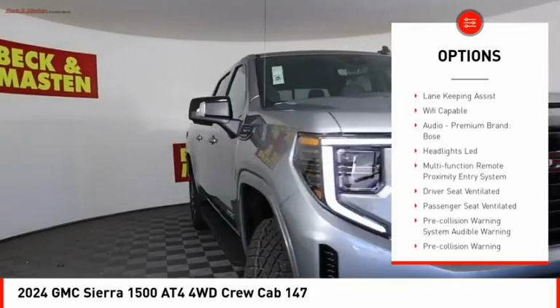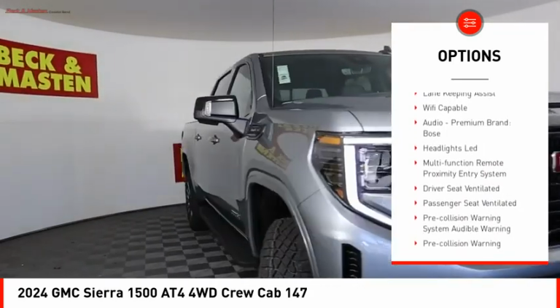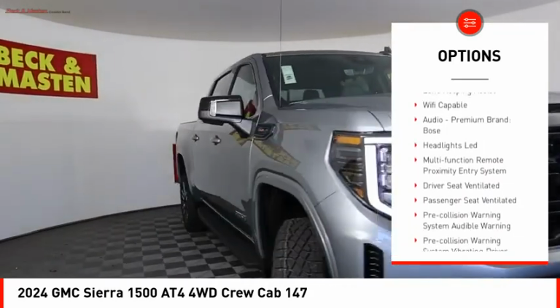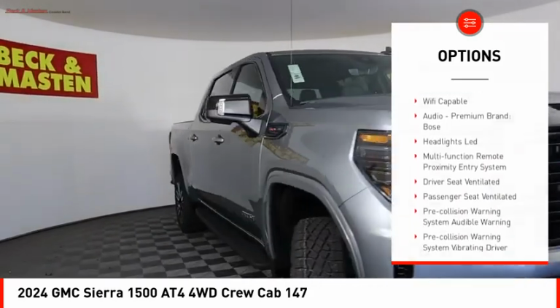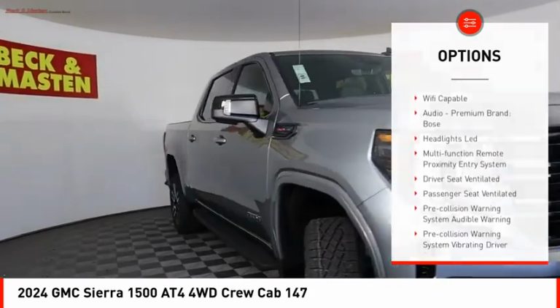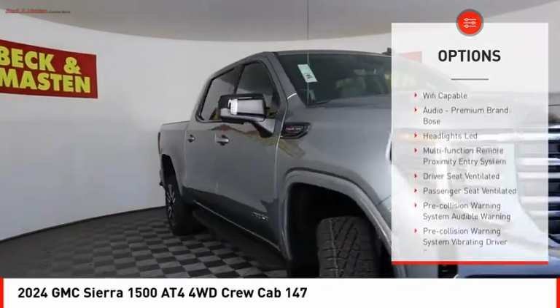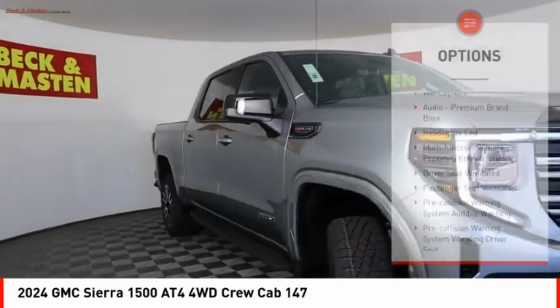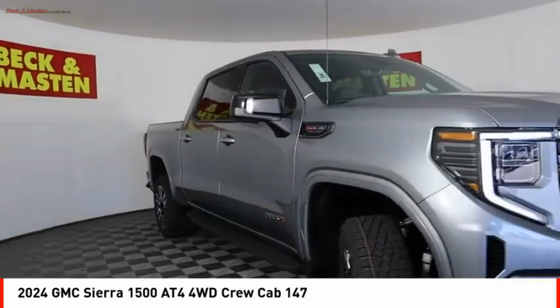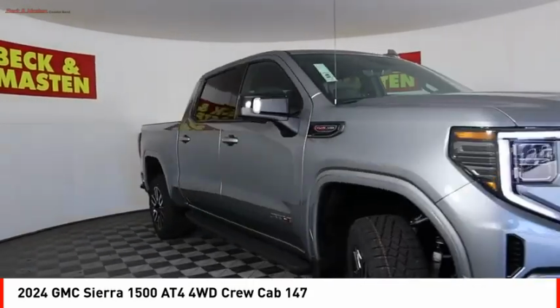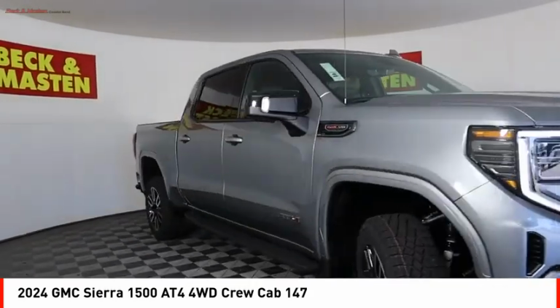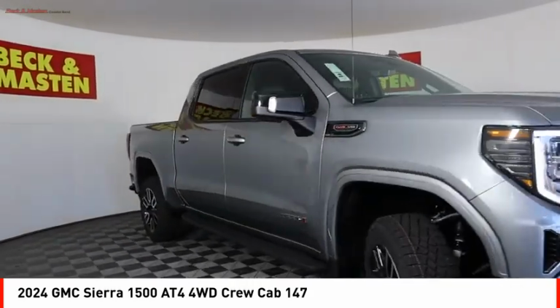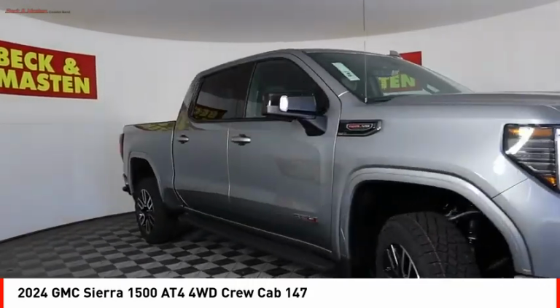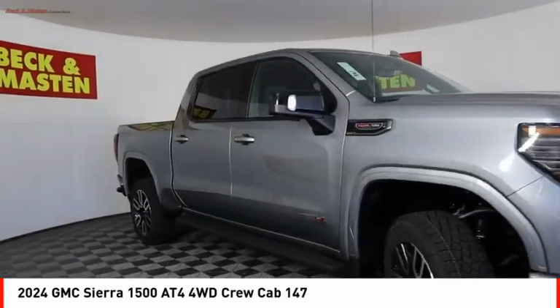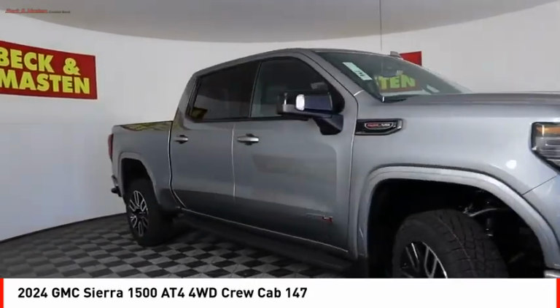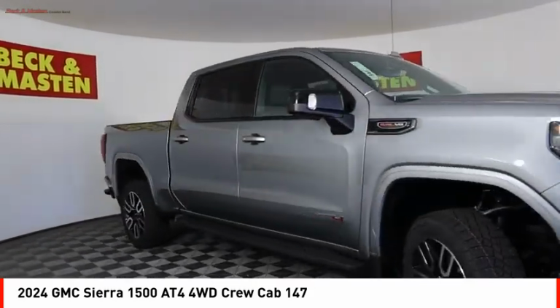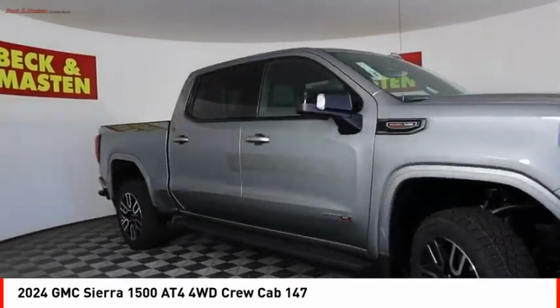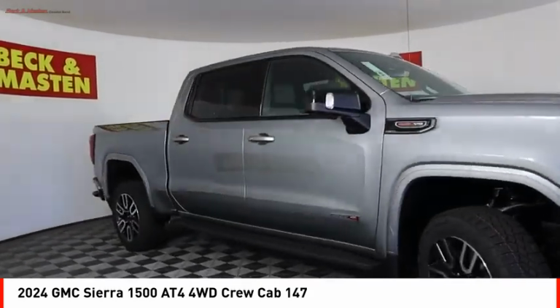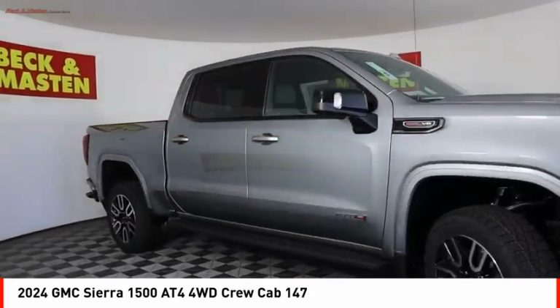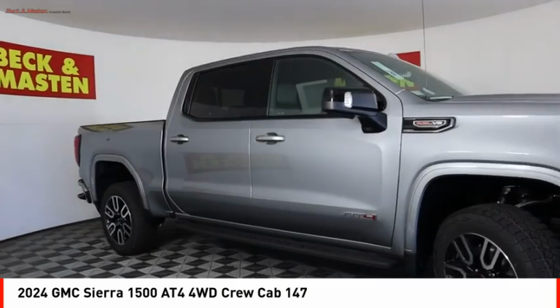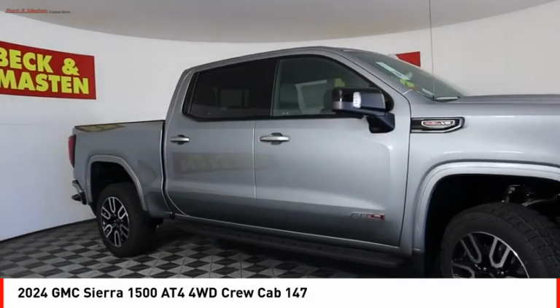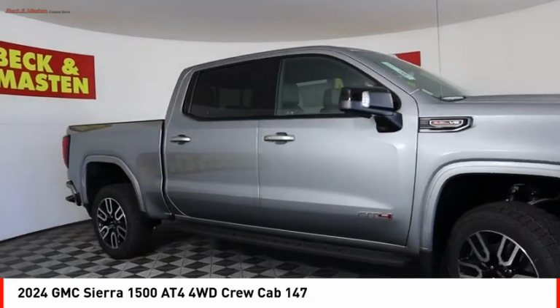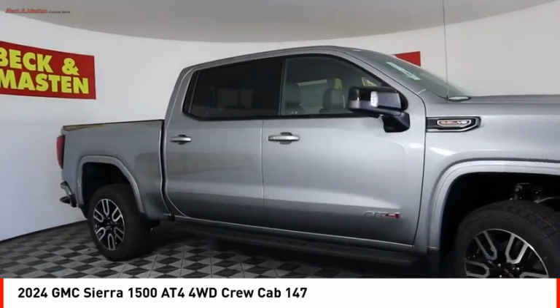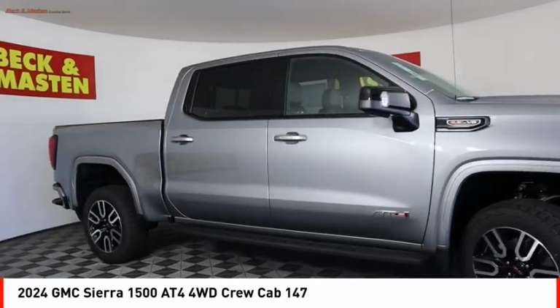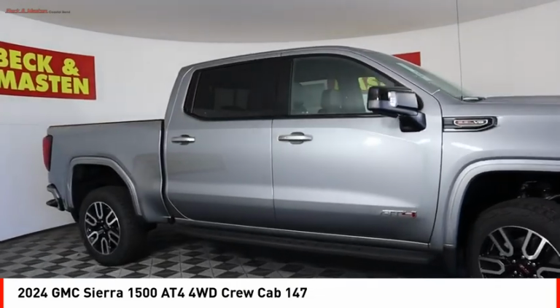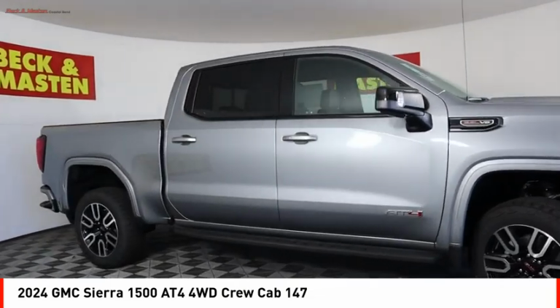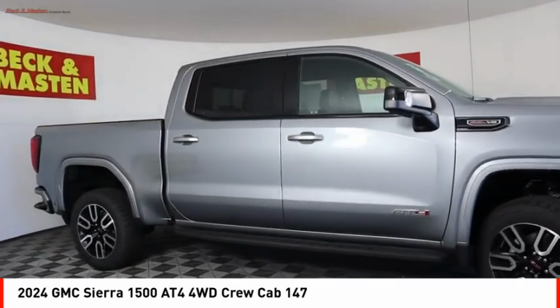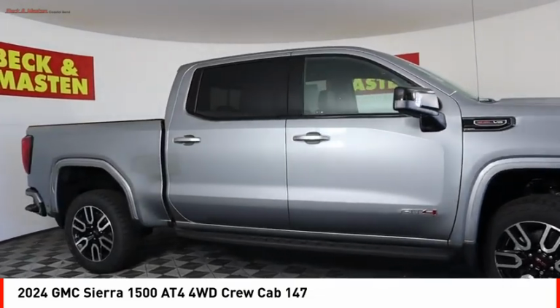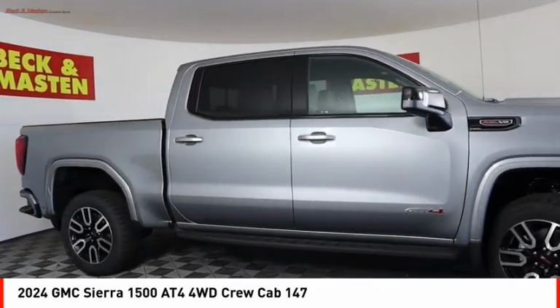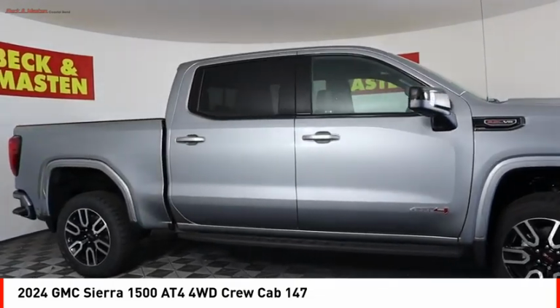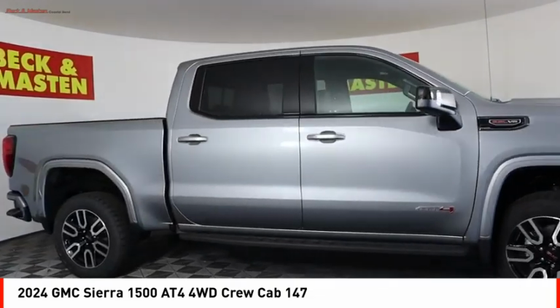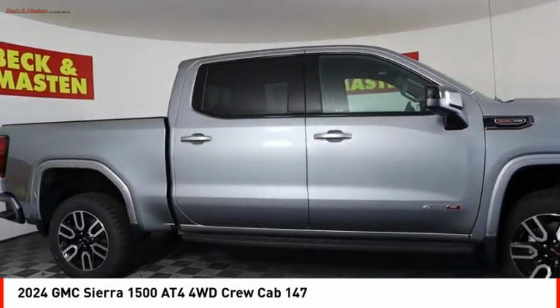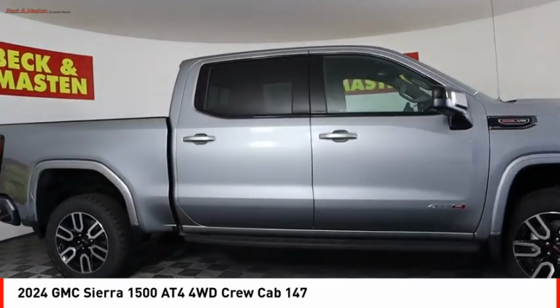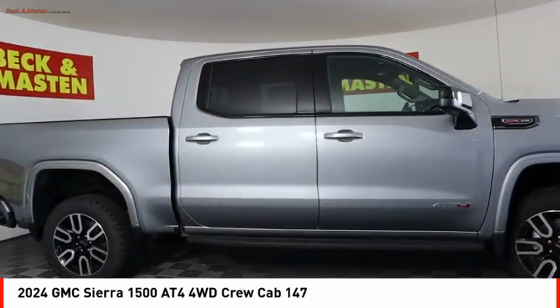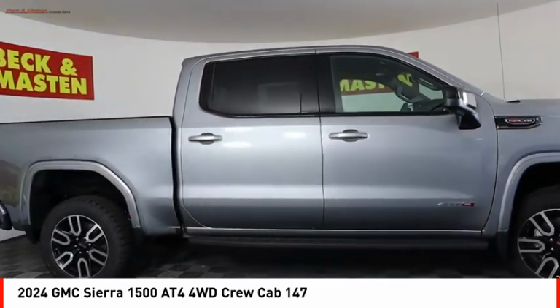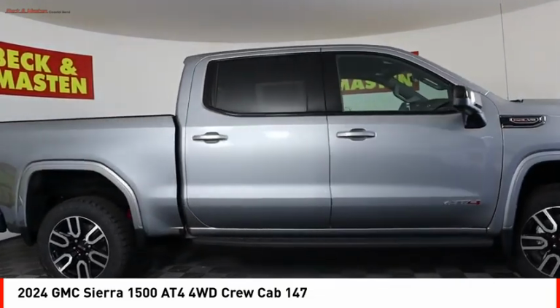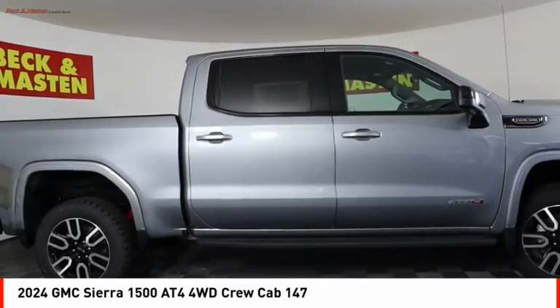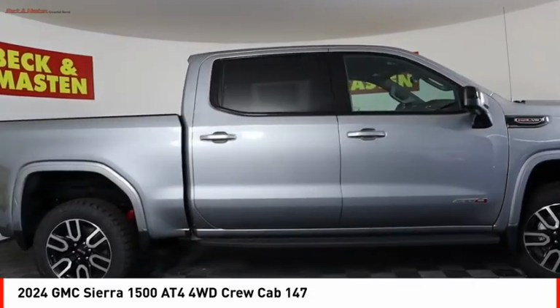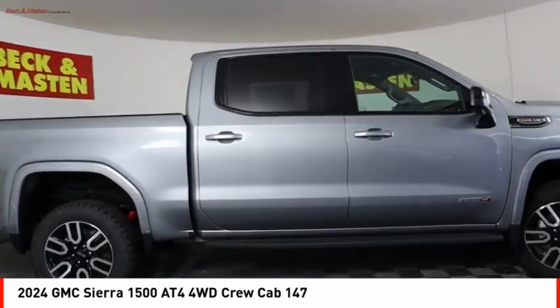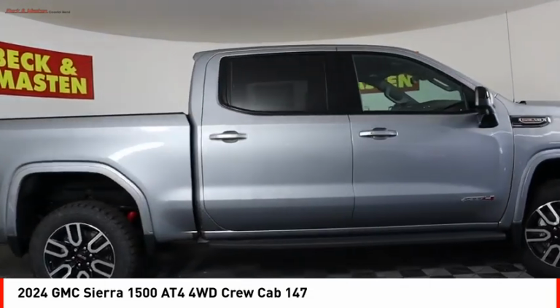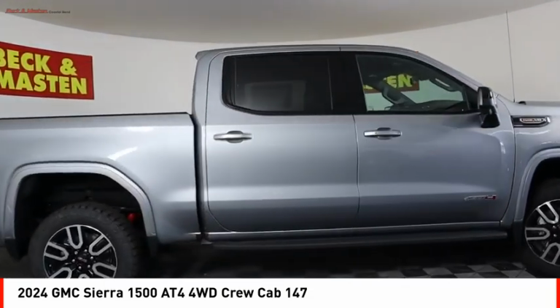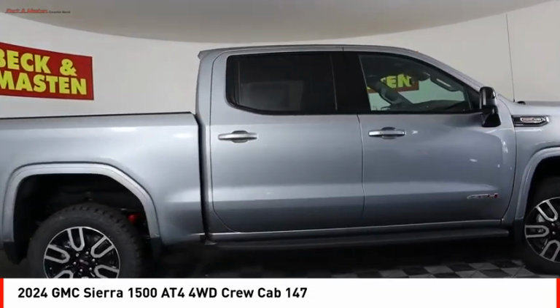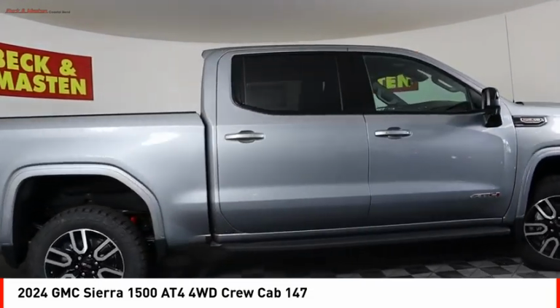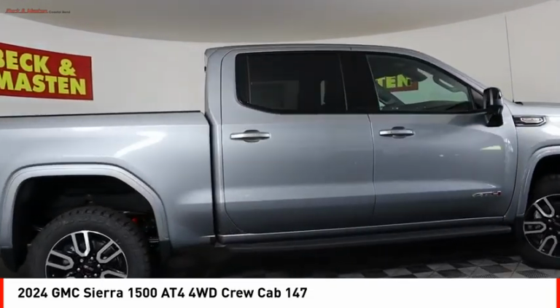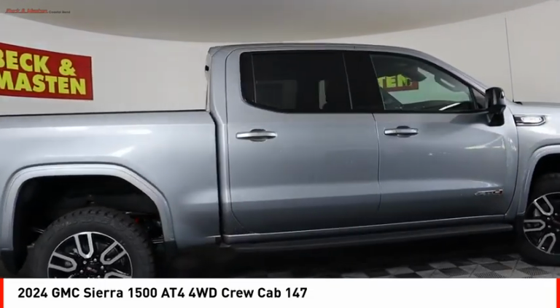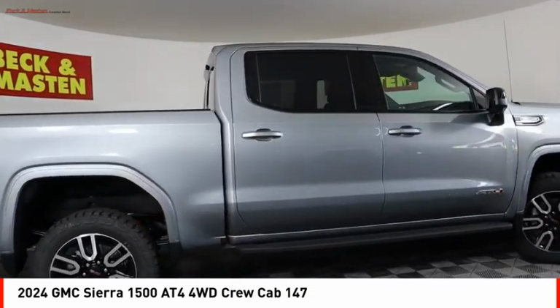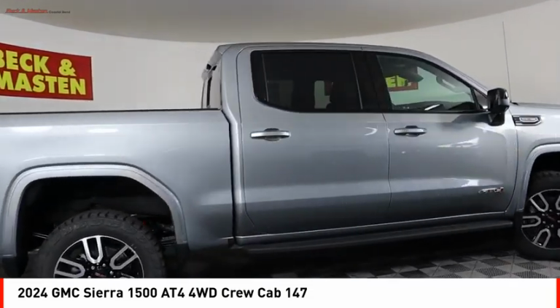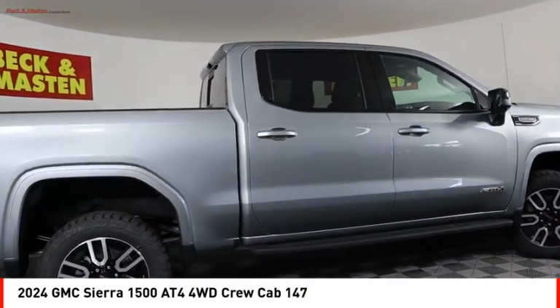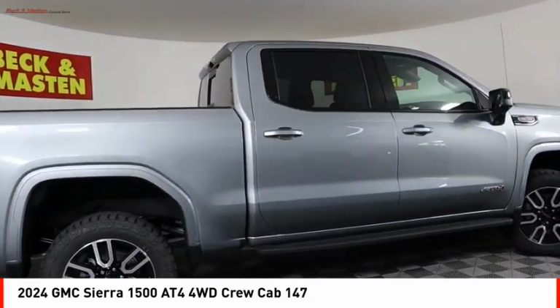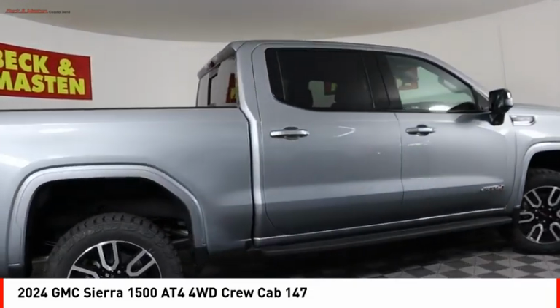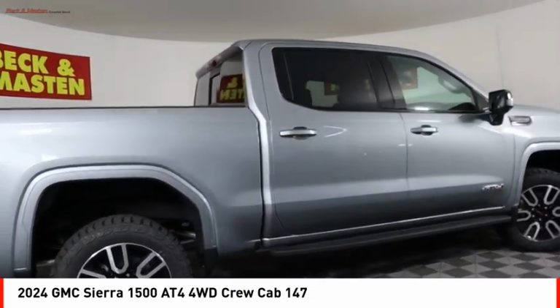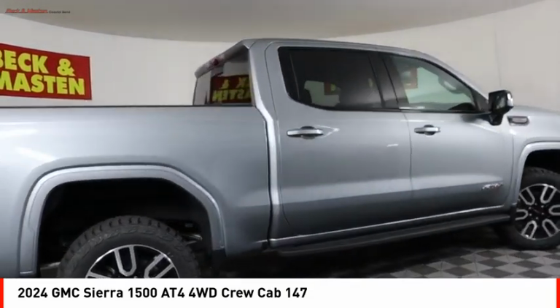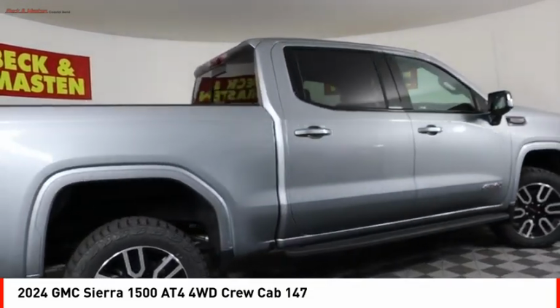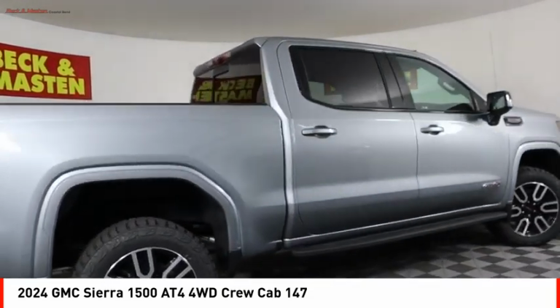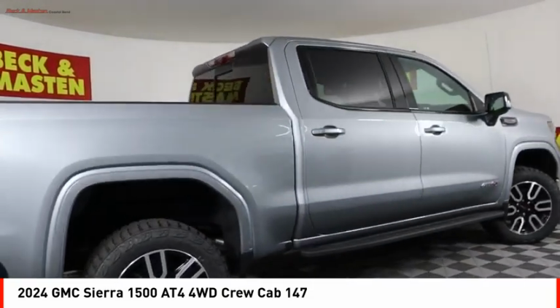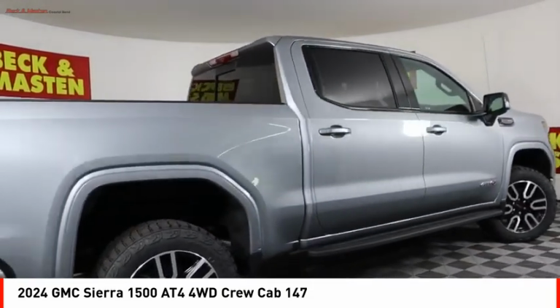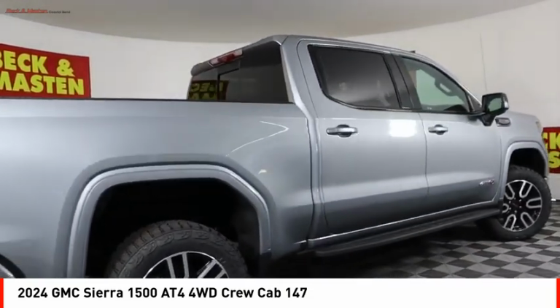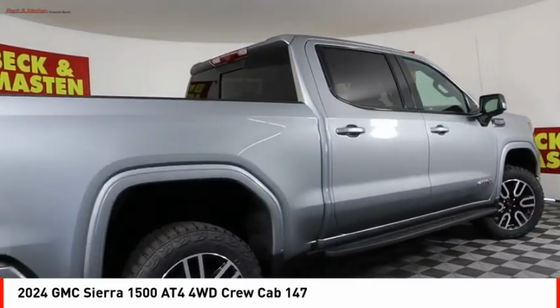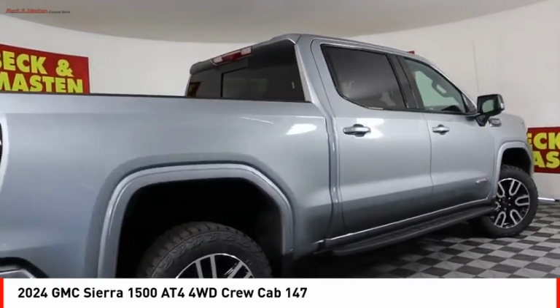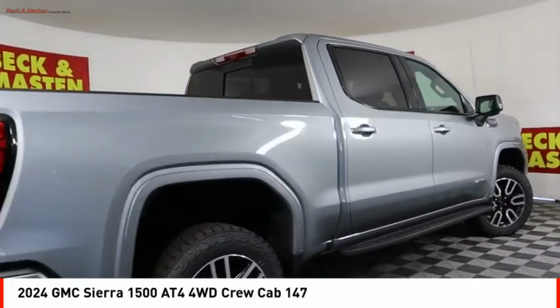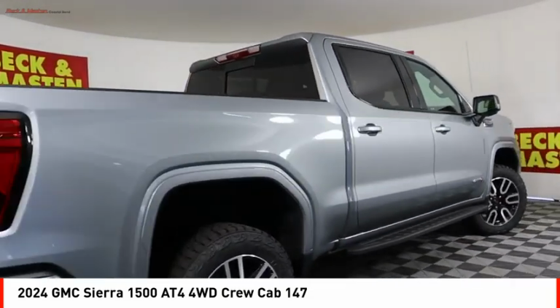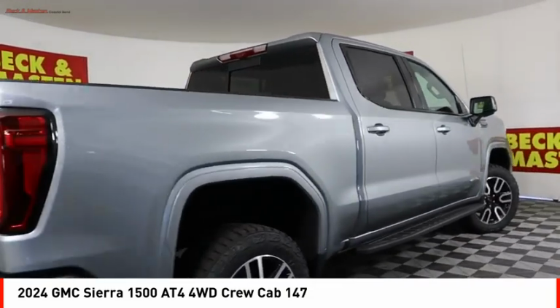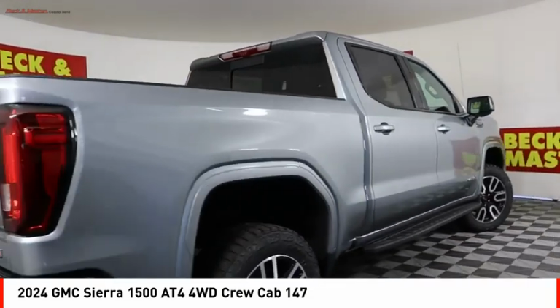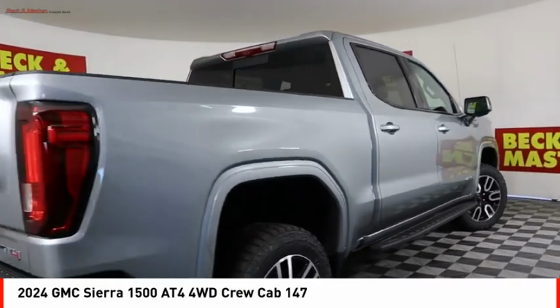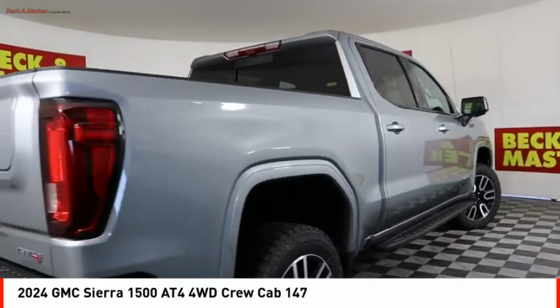Active grille shutters. Traction control. Stability control. Front suspension type: strut. Roll stability control.